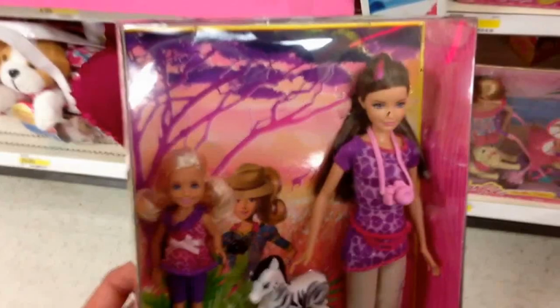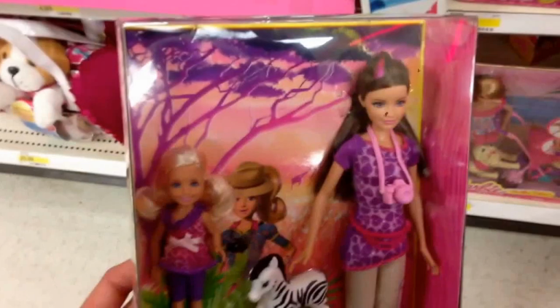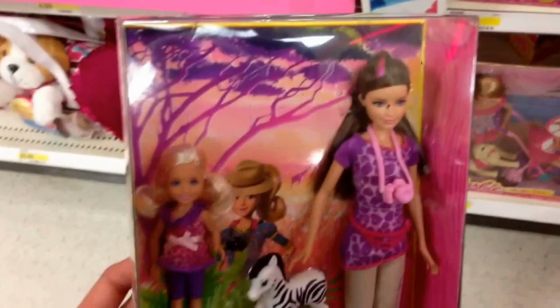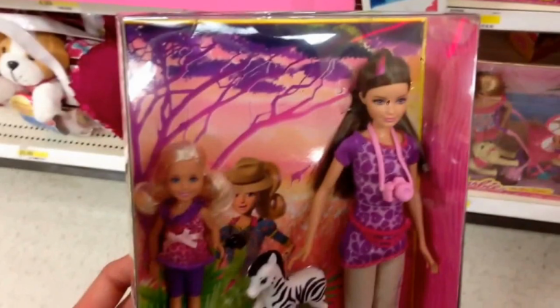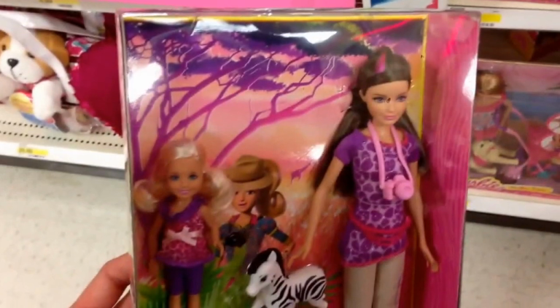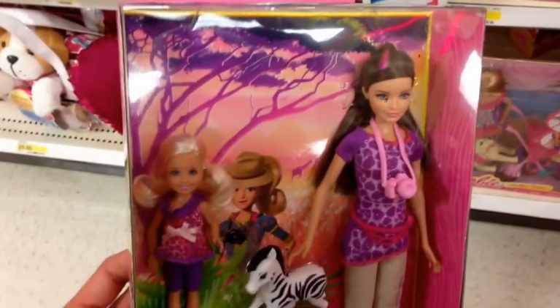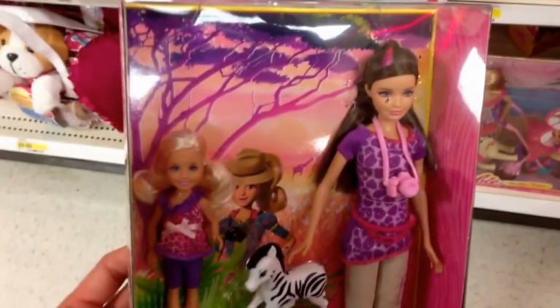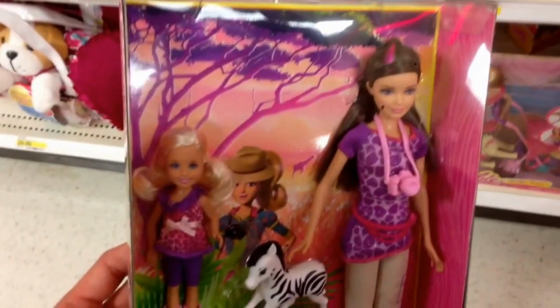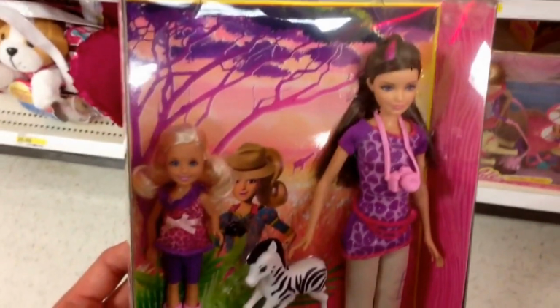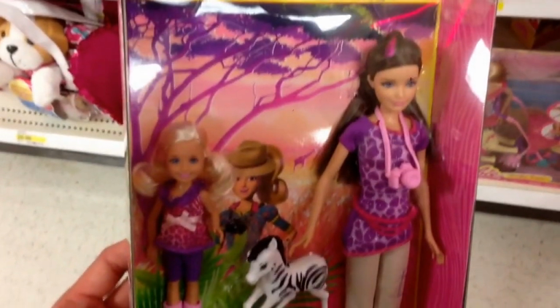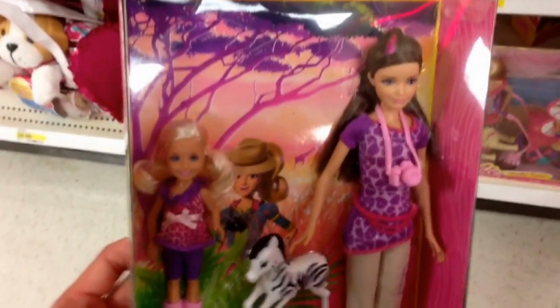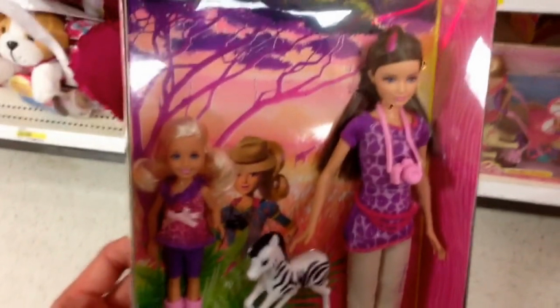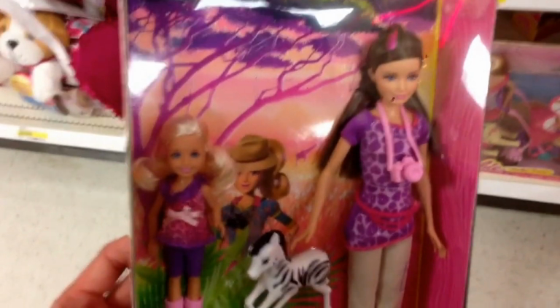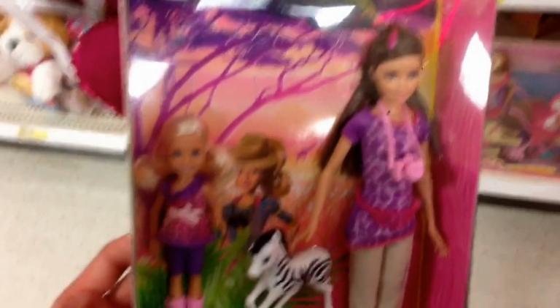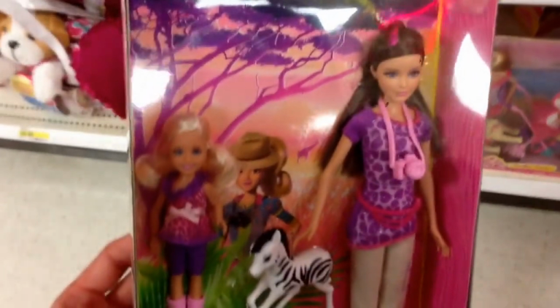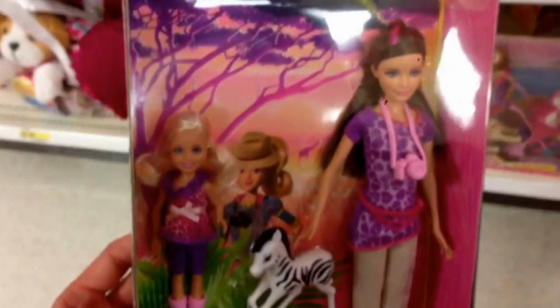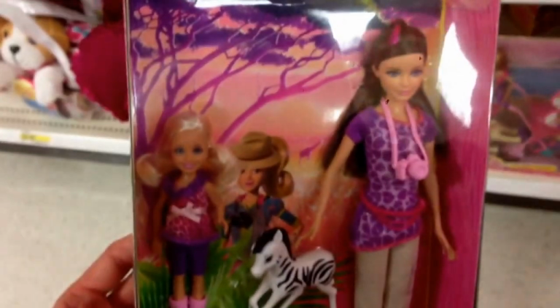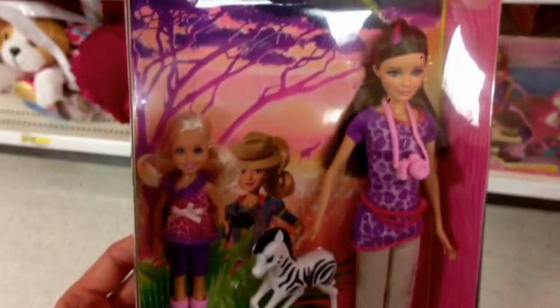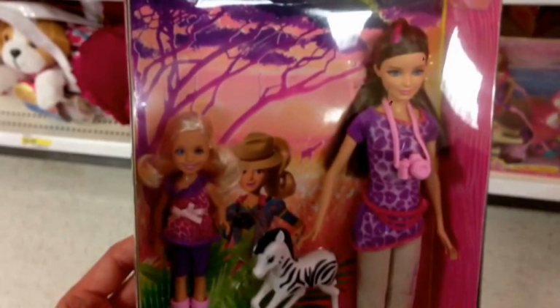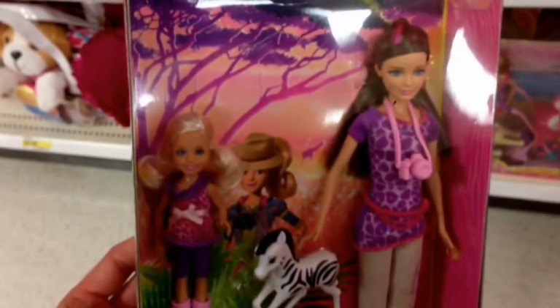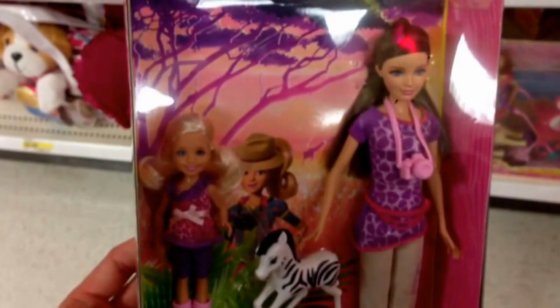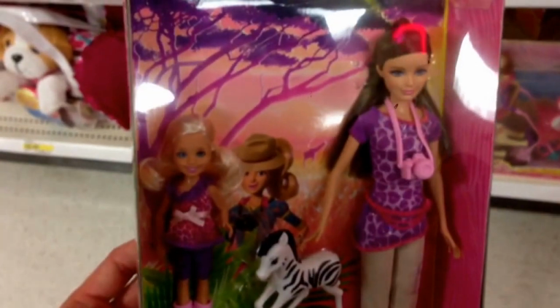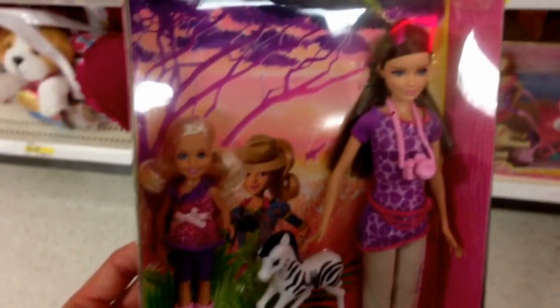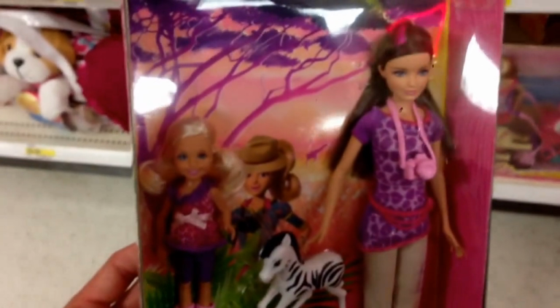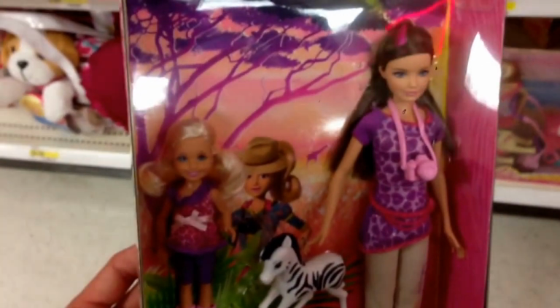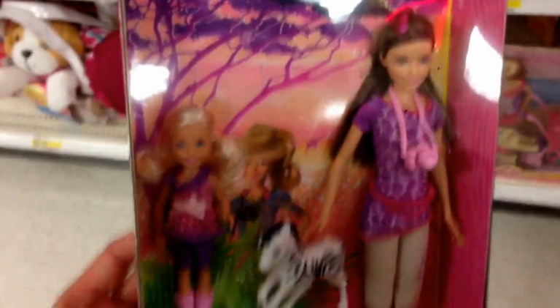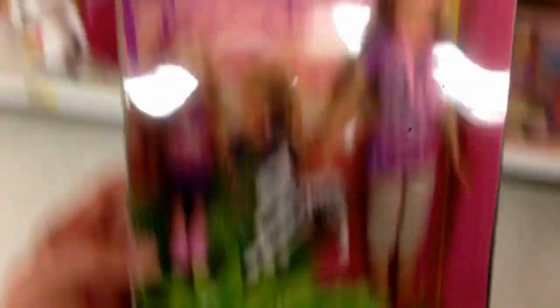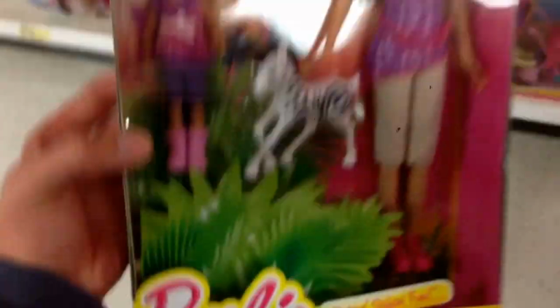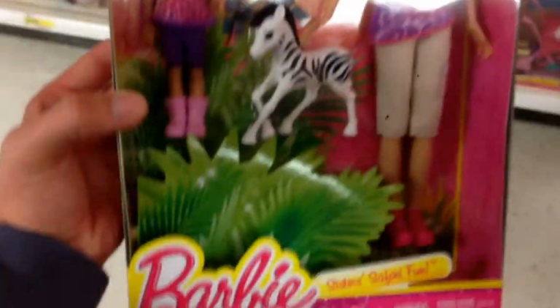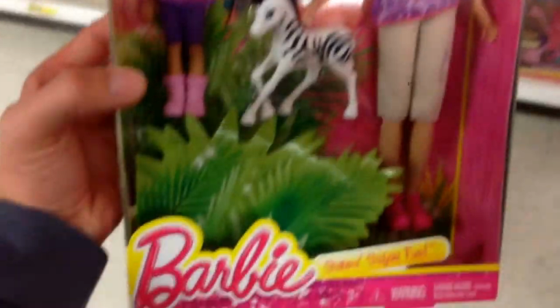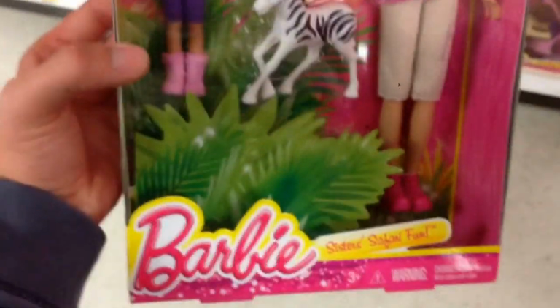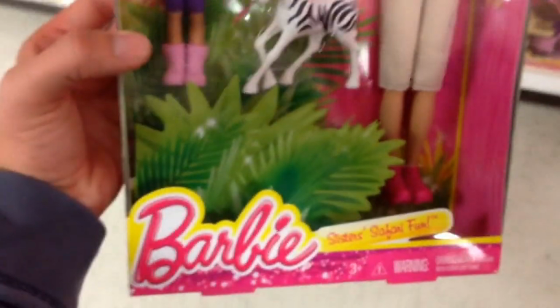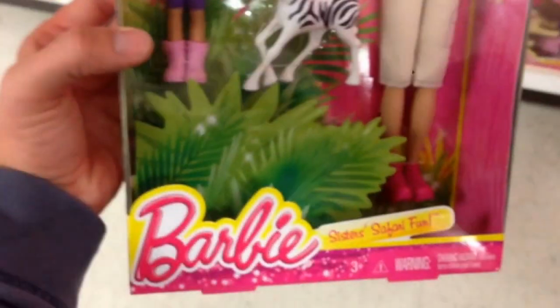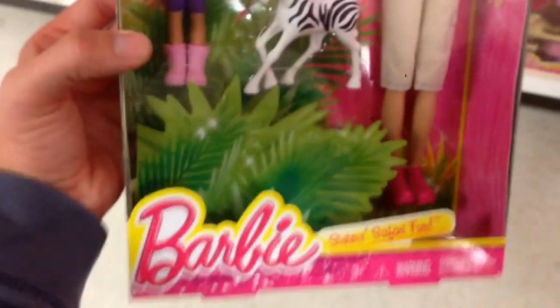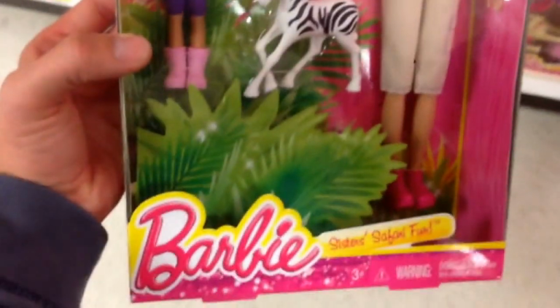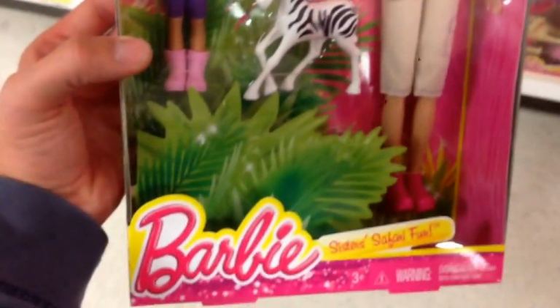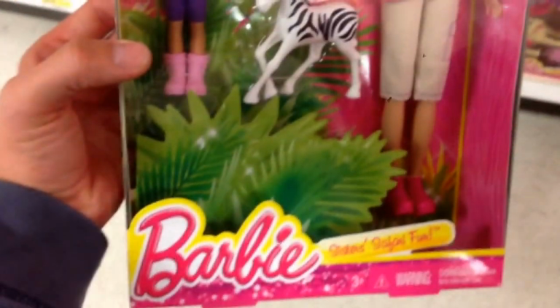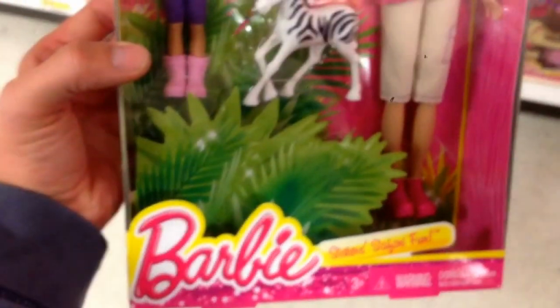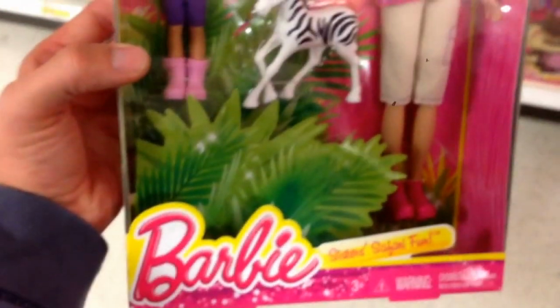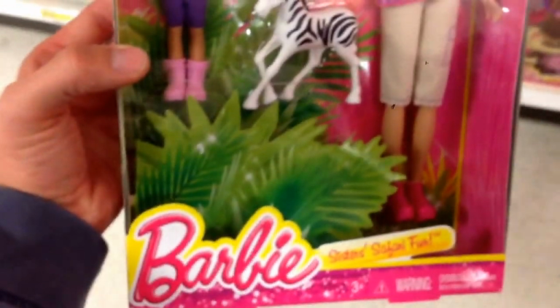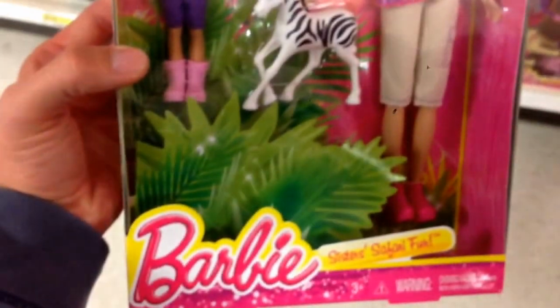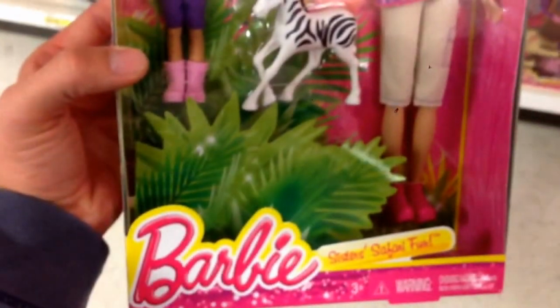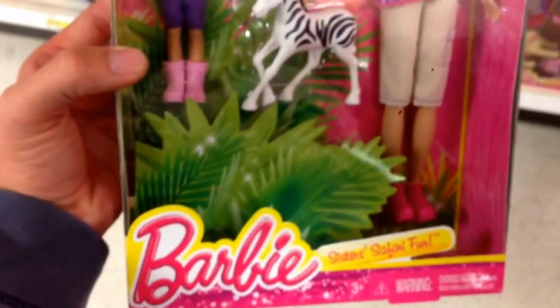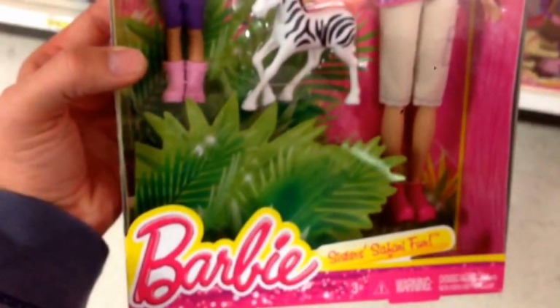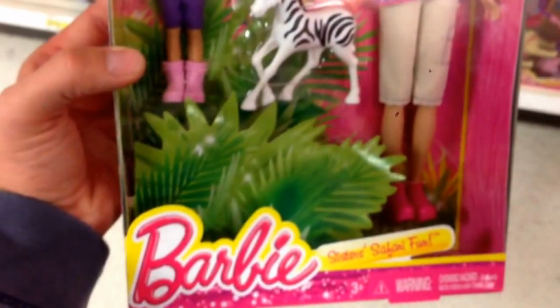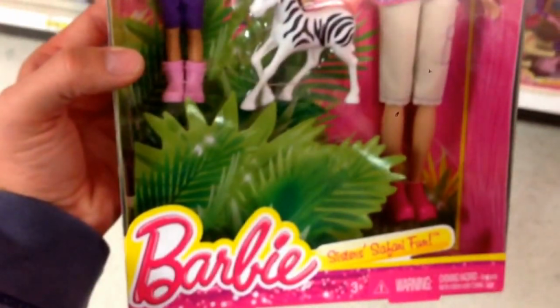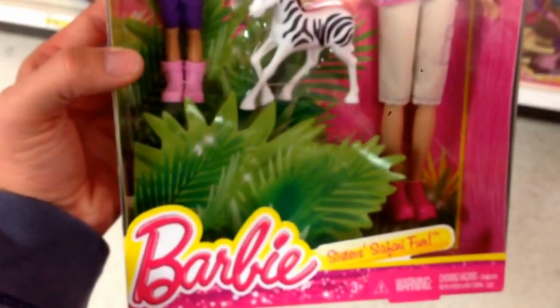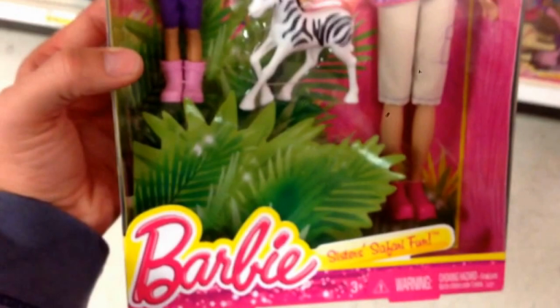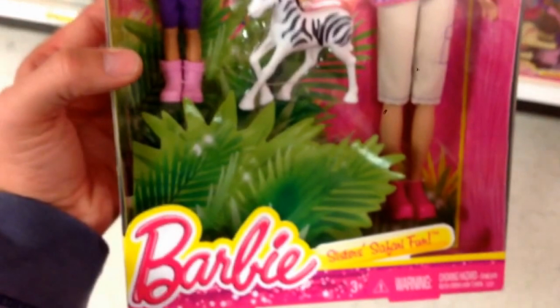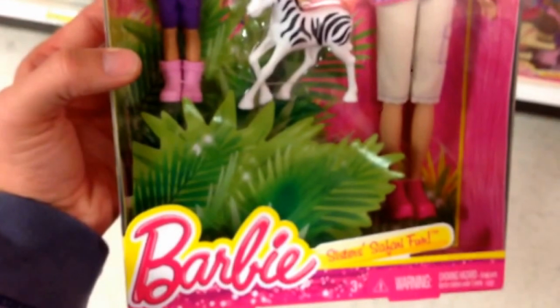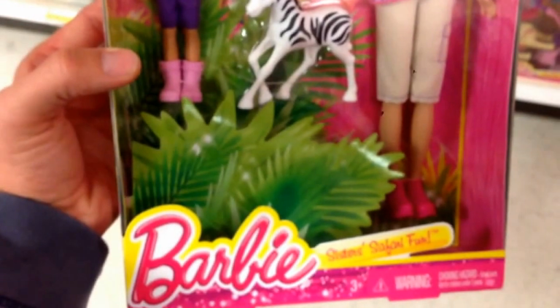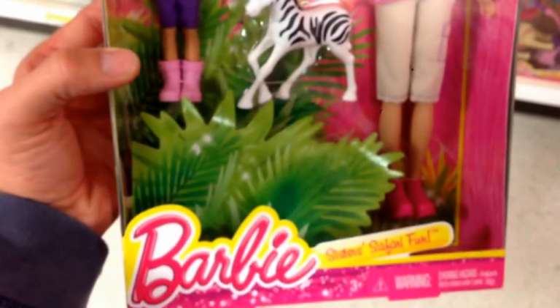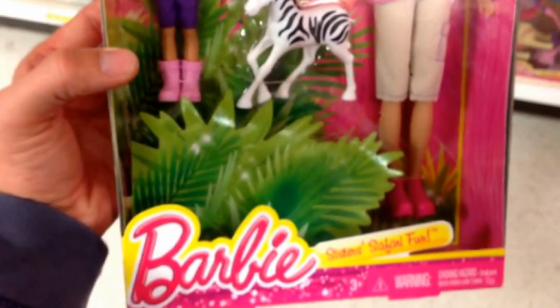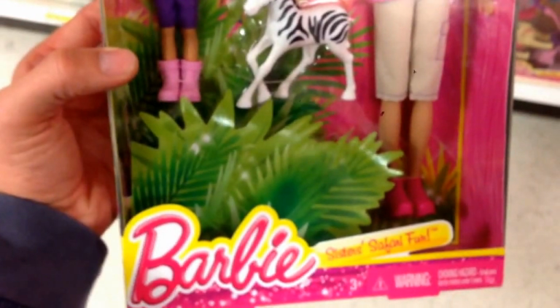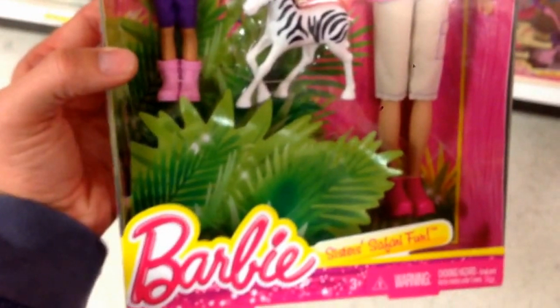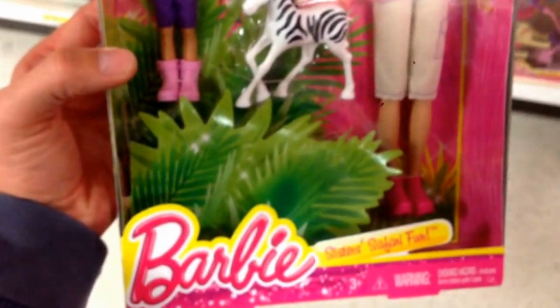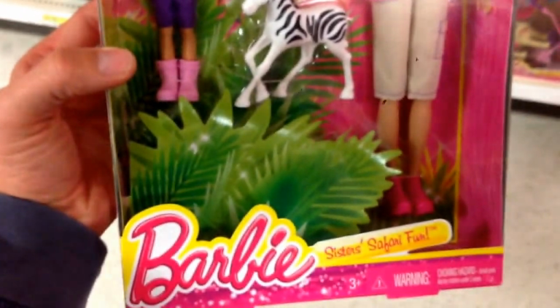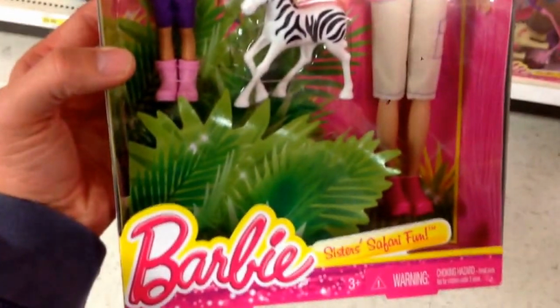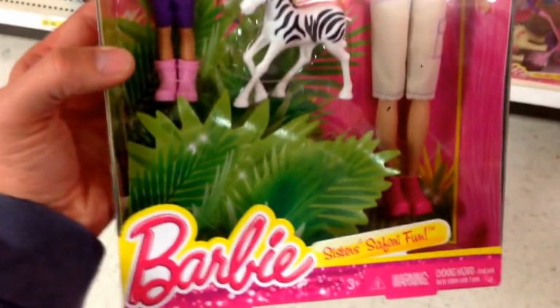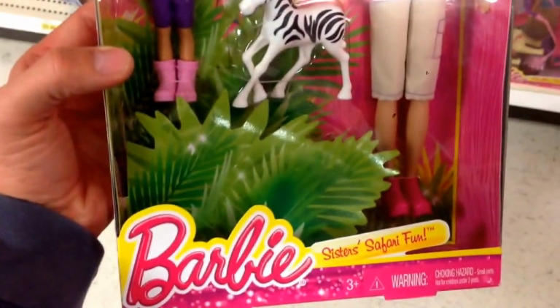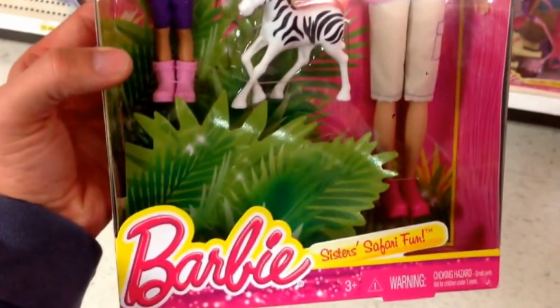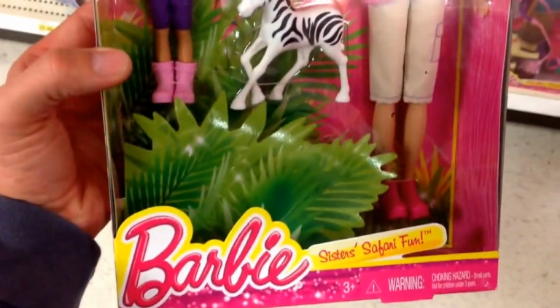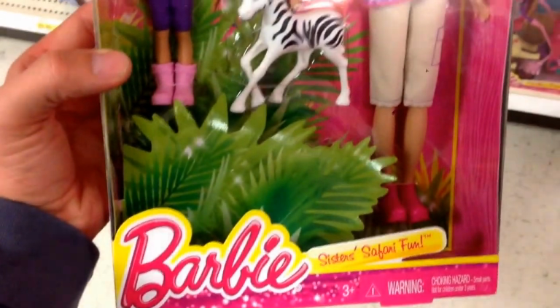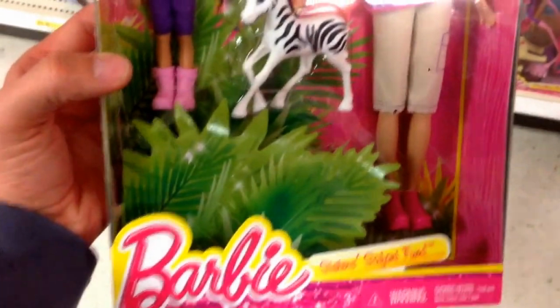Hey guys, welcome back to Top Show Toys. Check this out from Barbie — this is the Sisters Safari Fun.